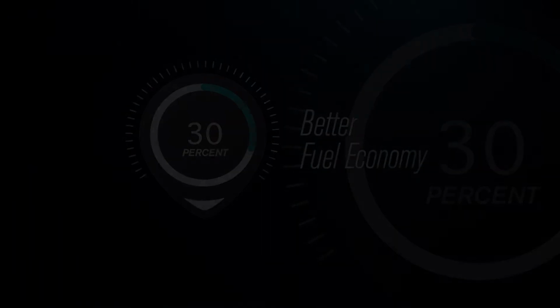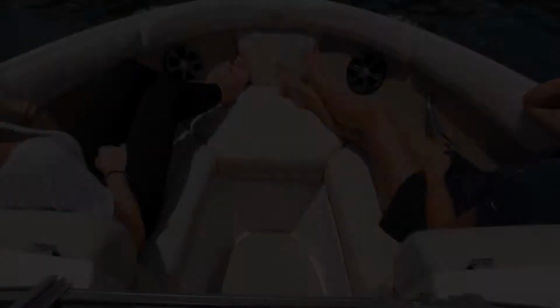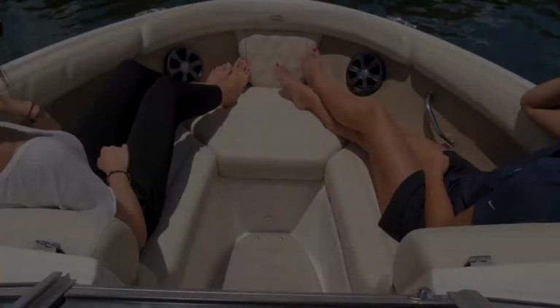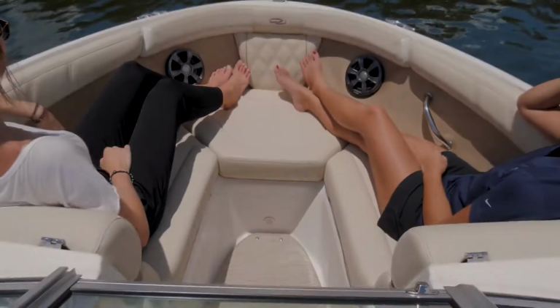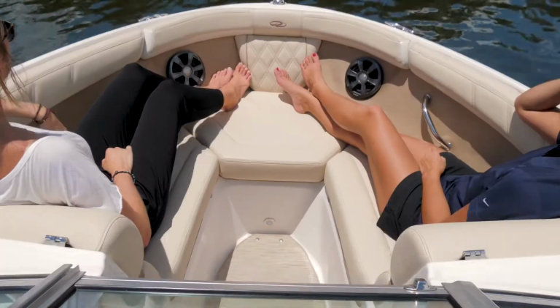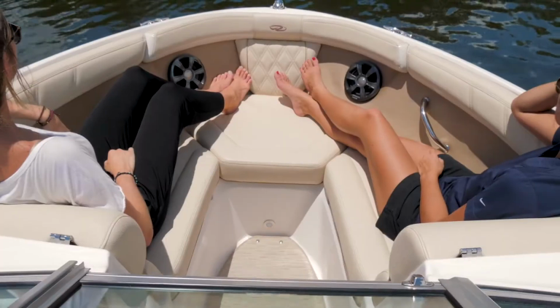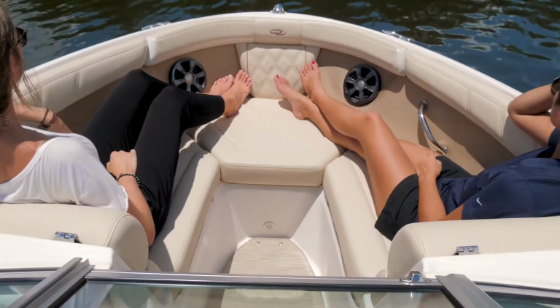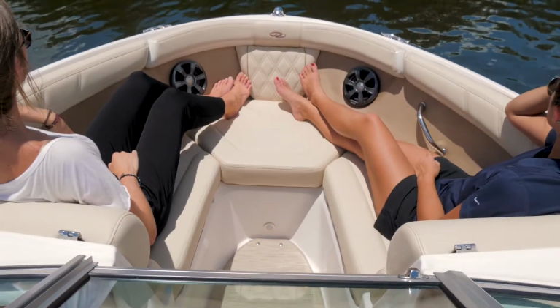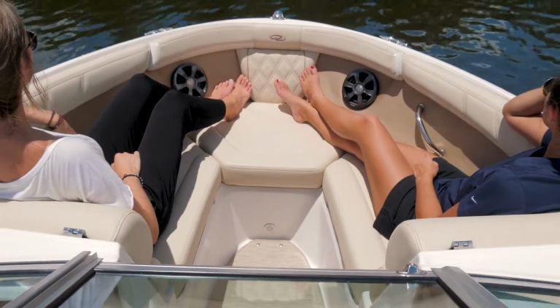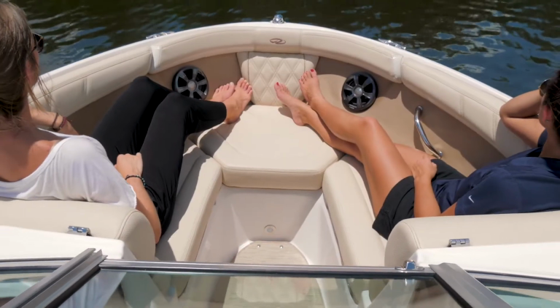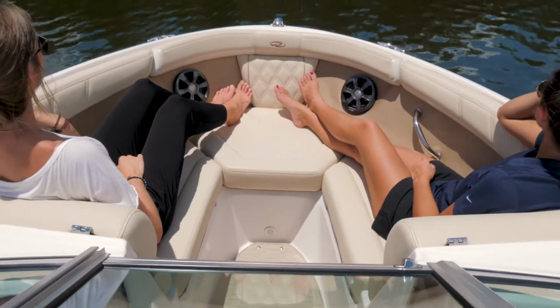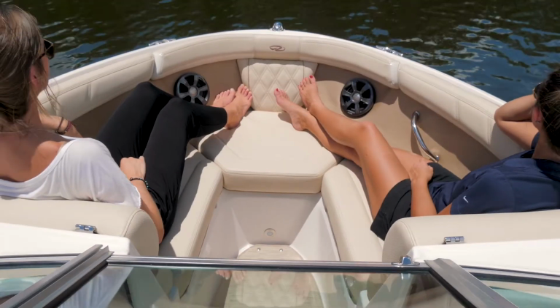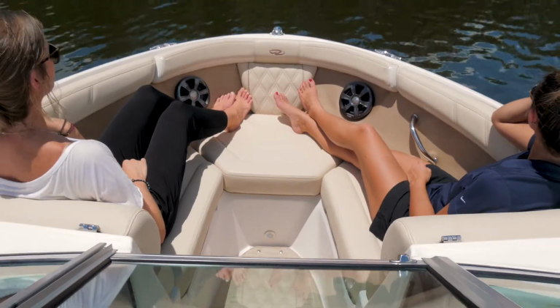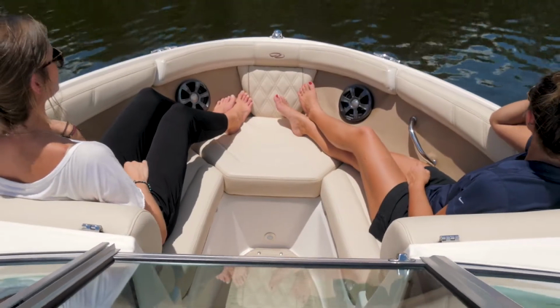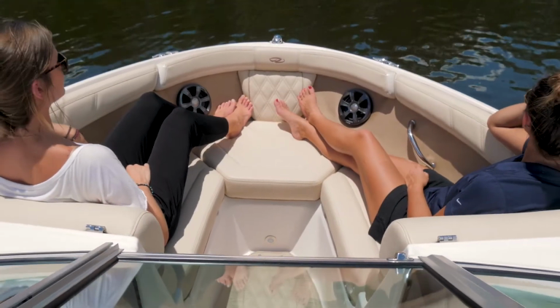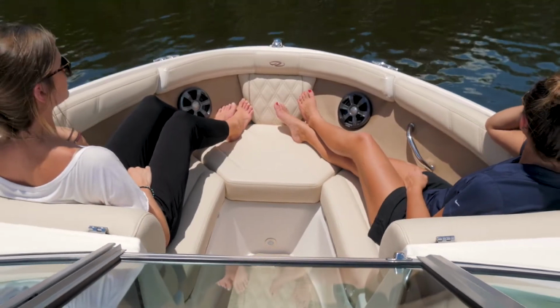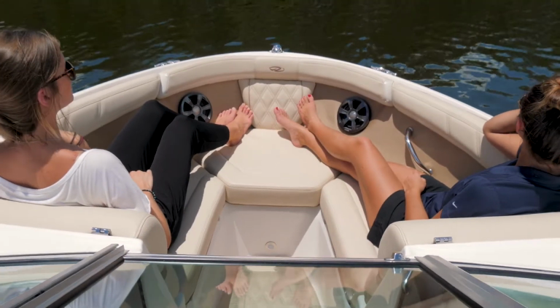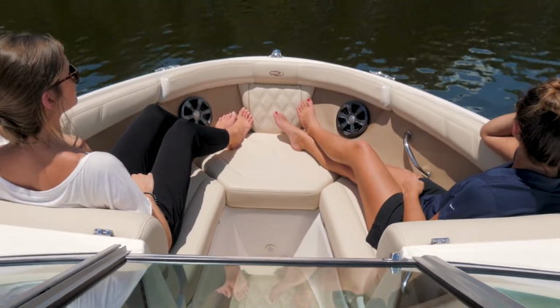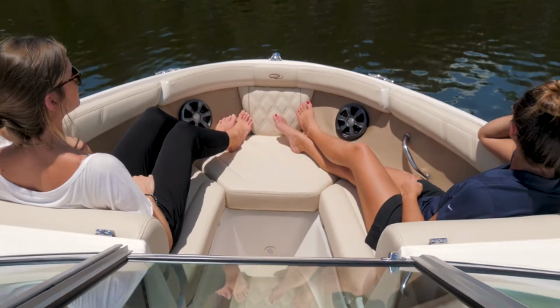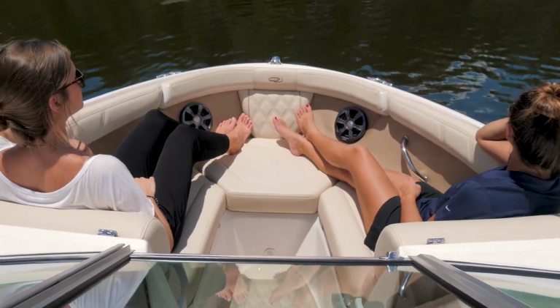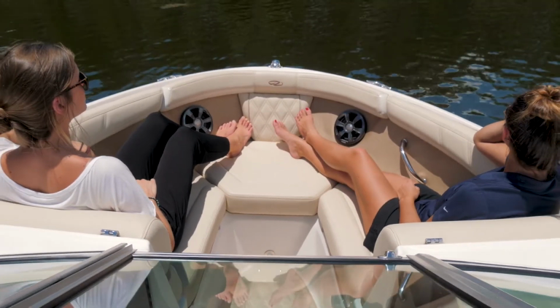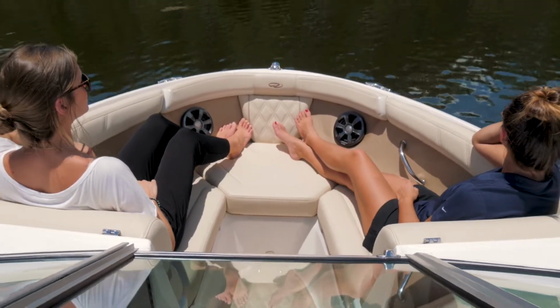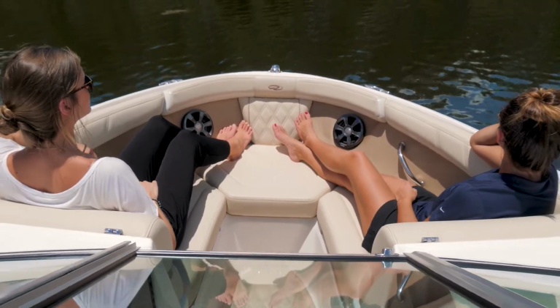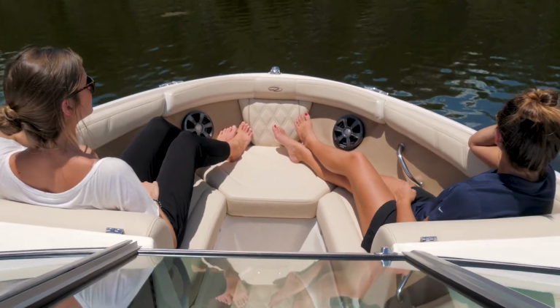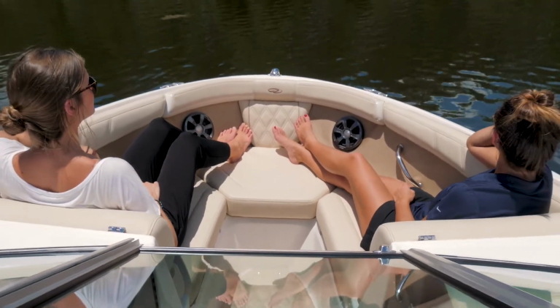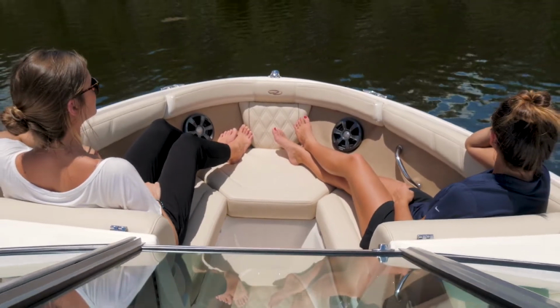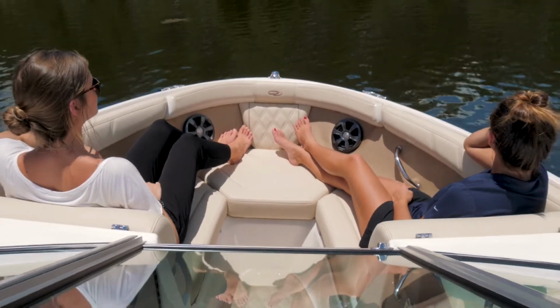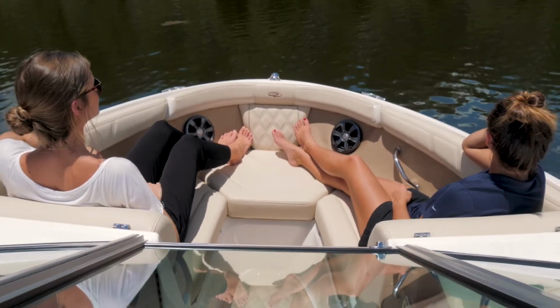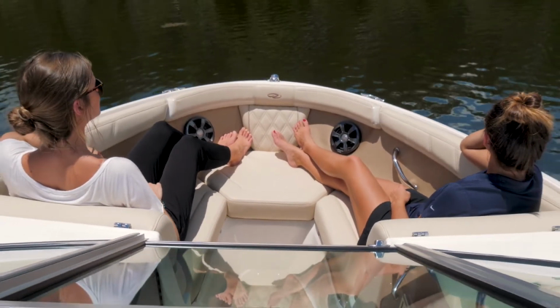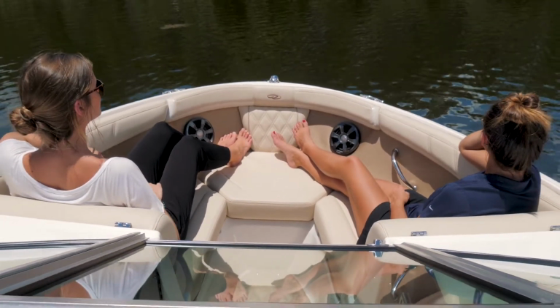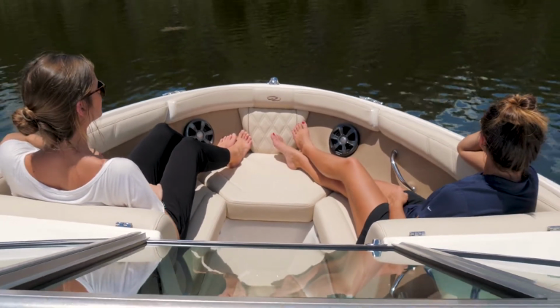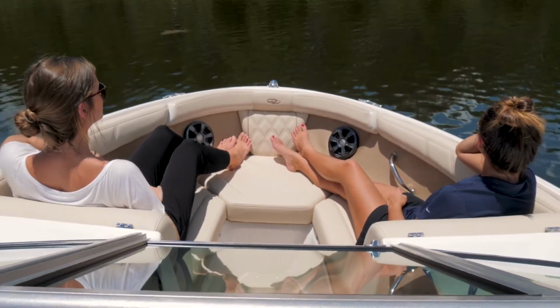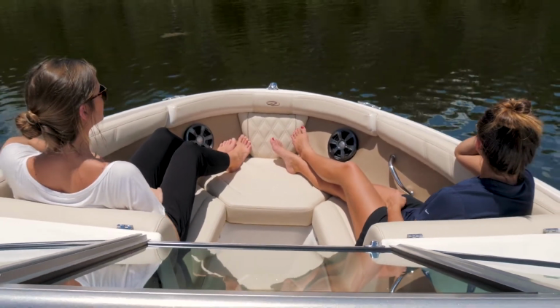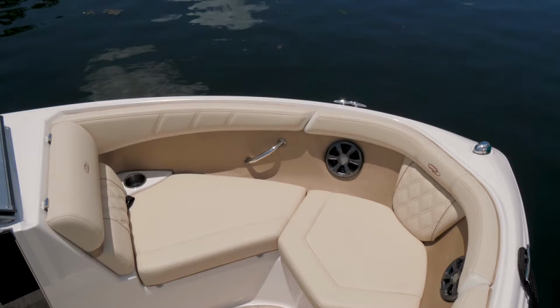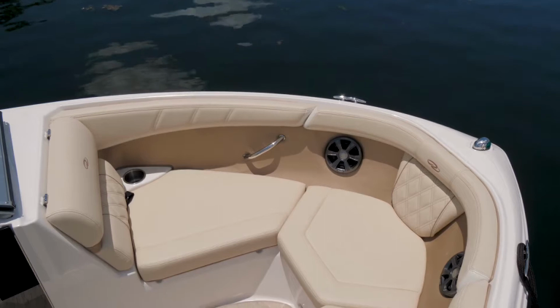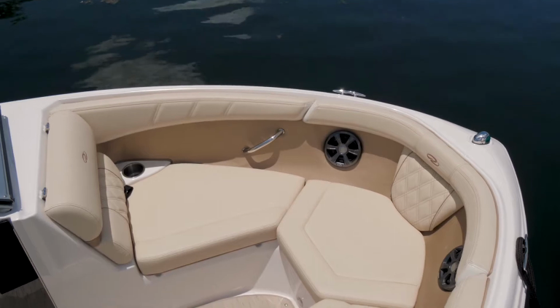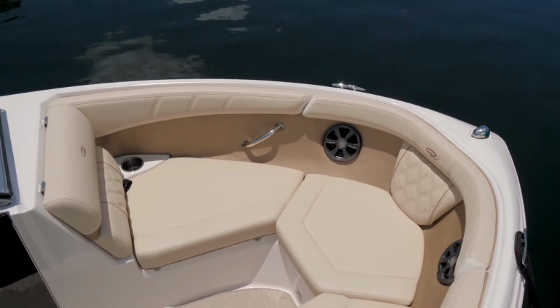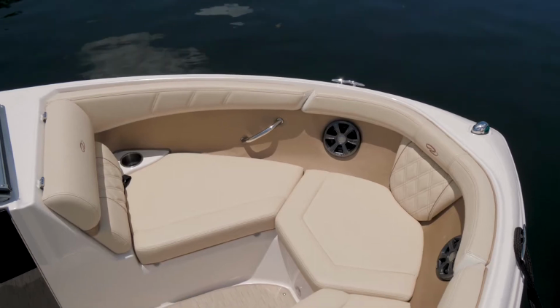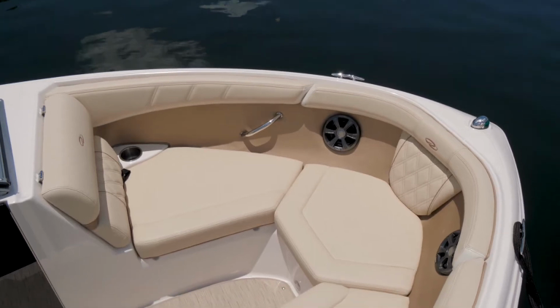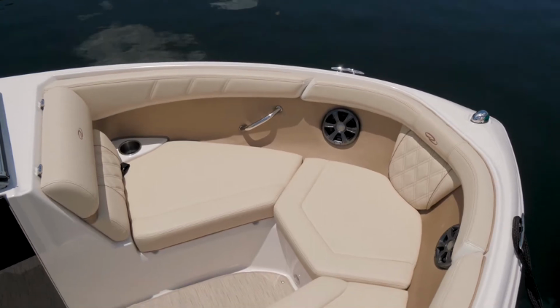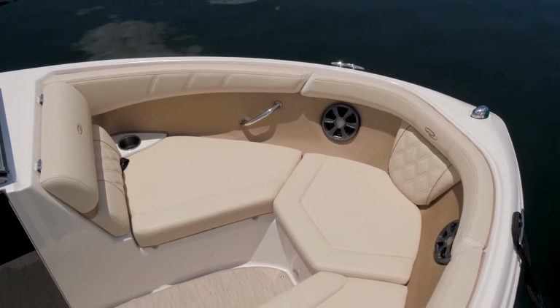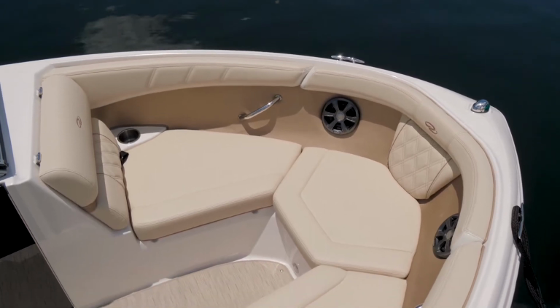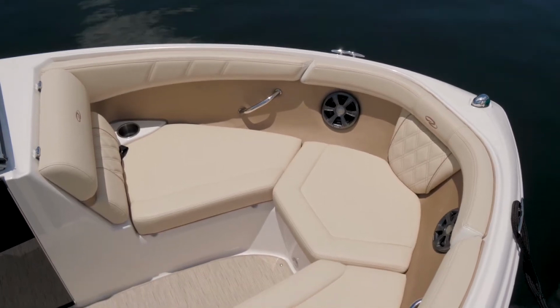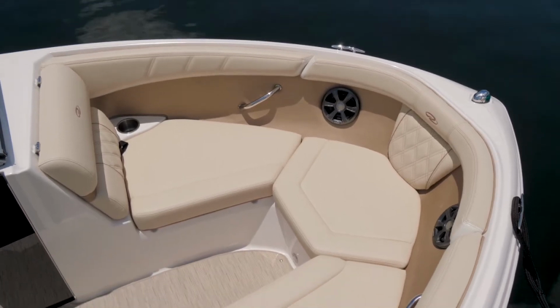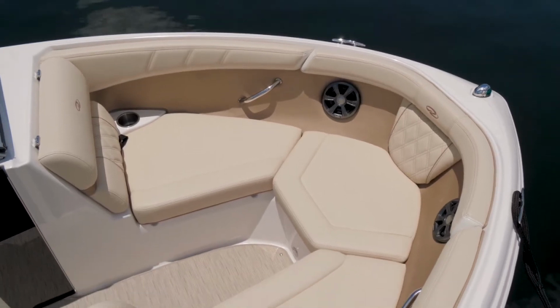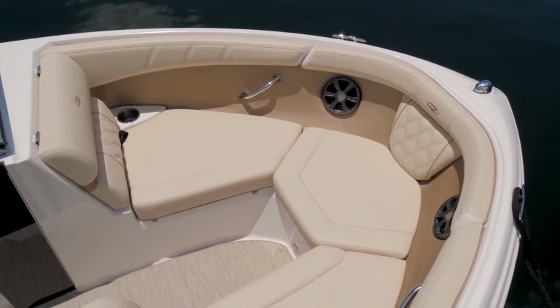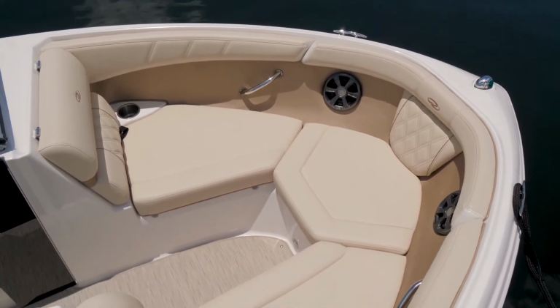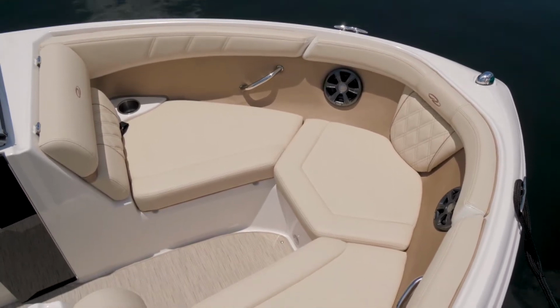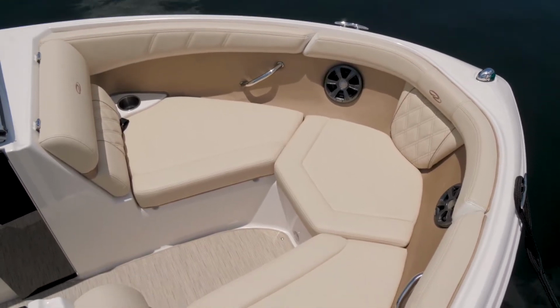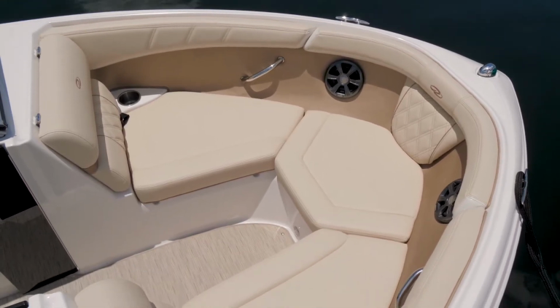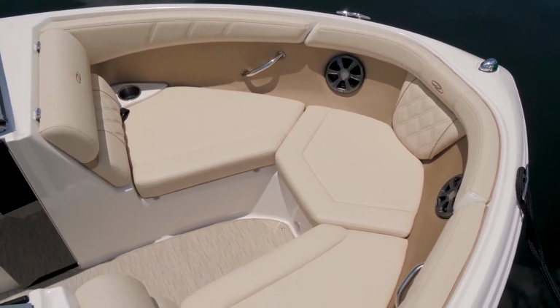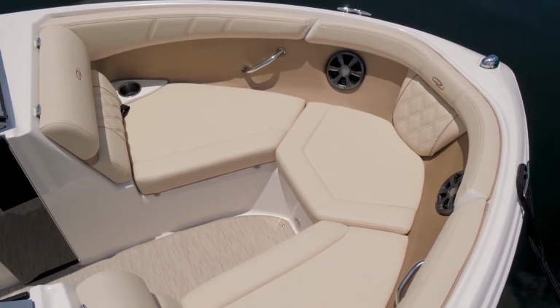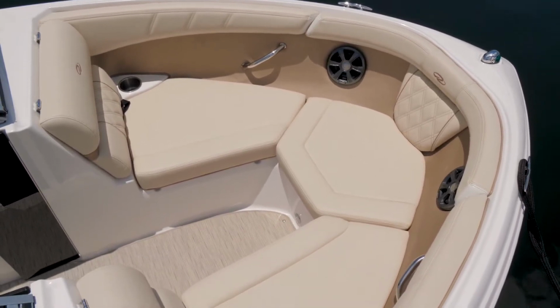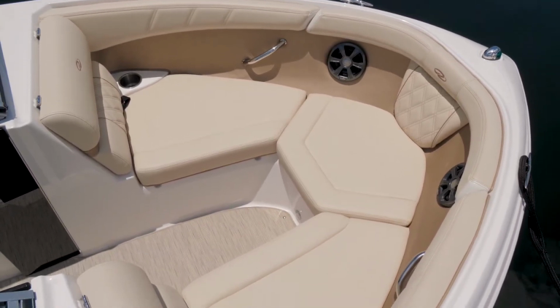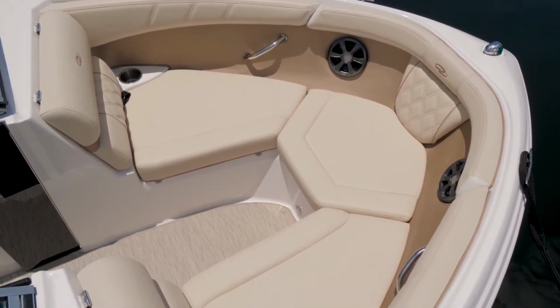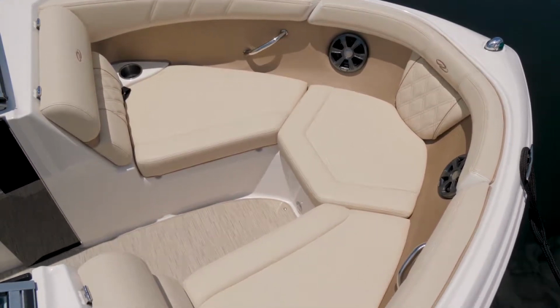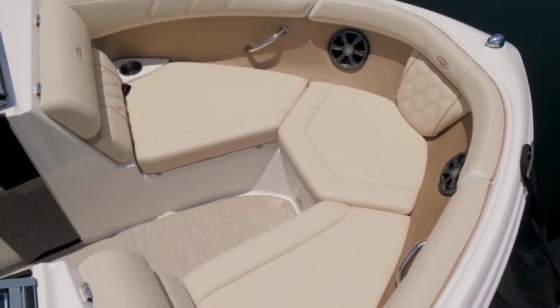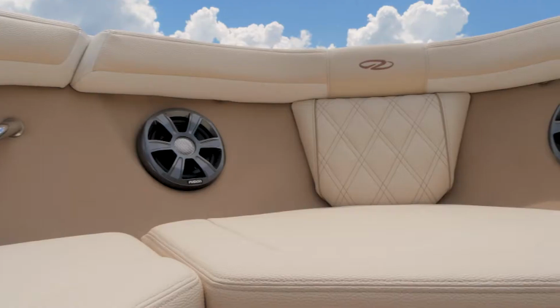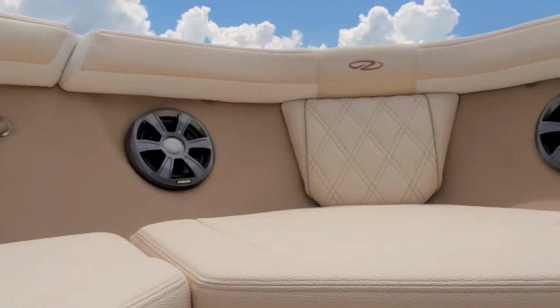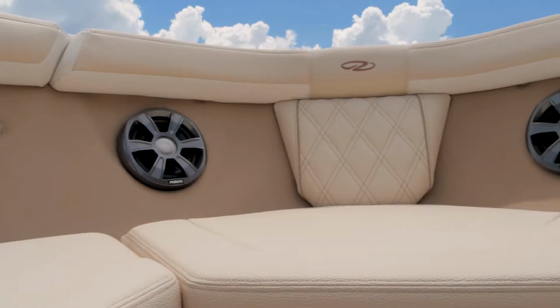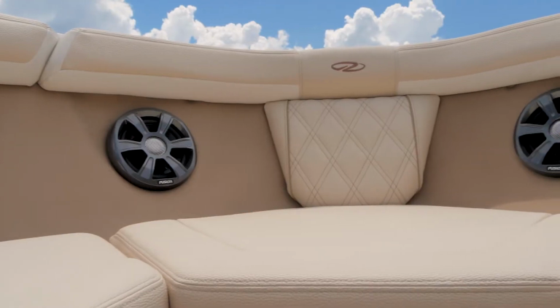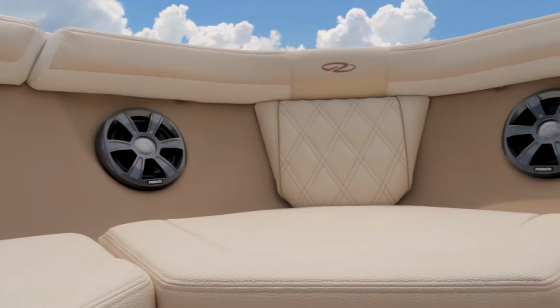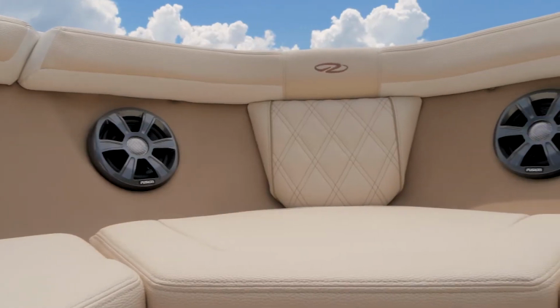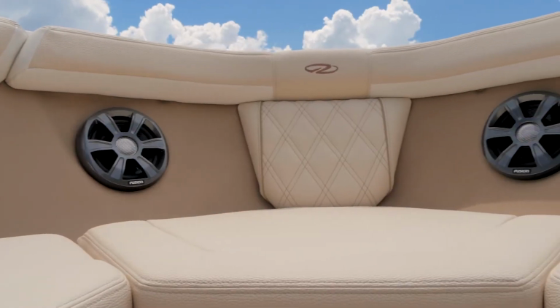At the bow, enjoy the view ahead and your company with the spacious dual bow lounge seats. All upholstery...